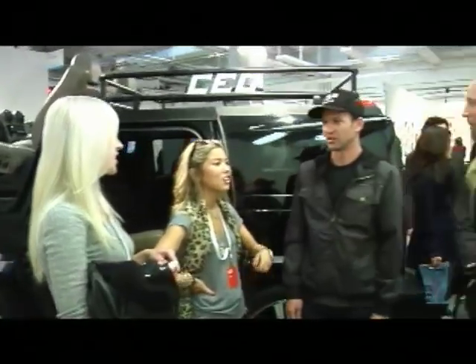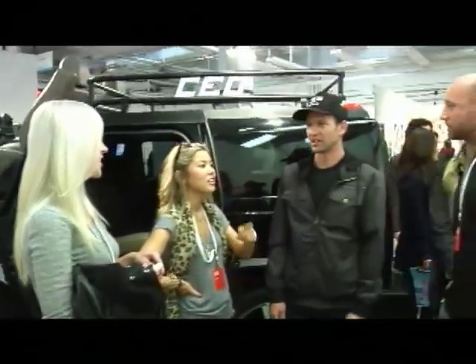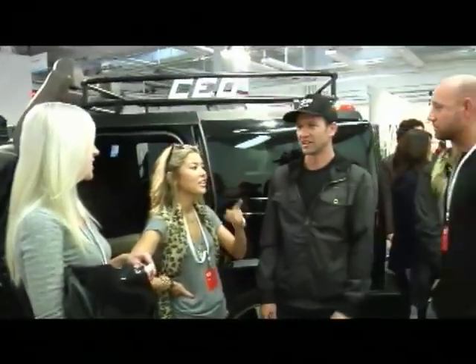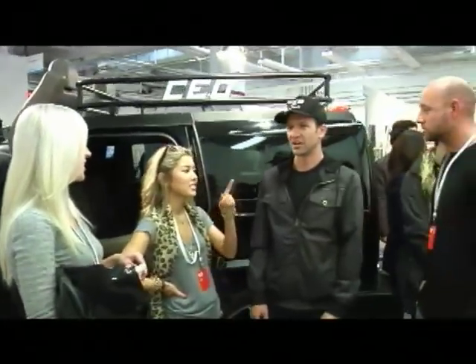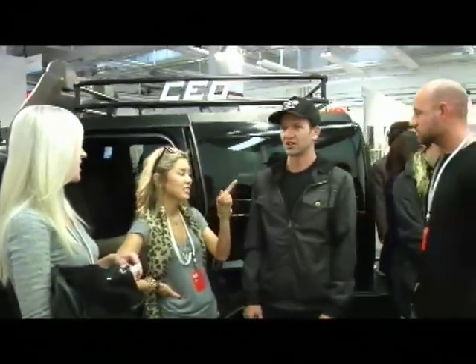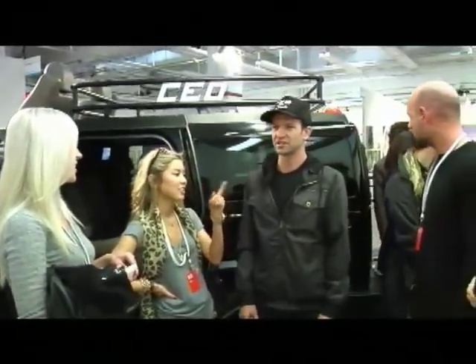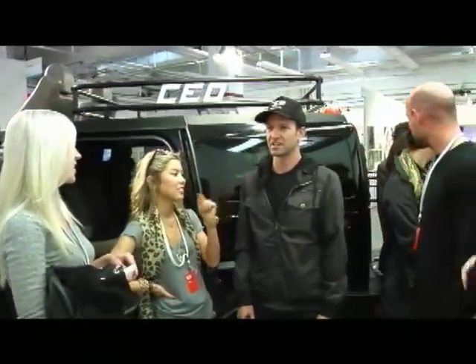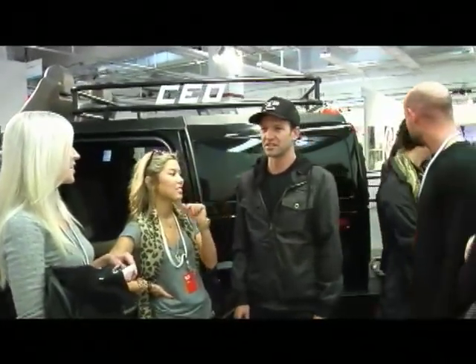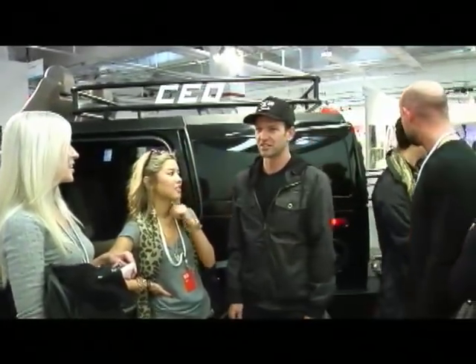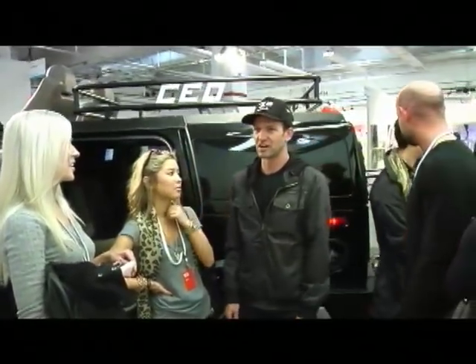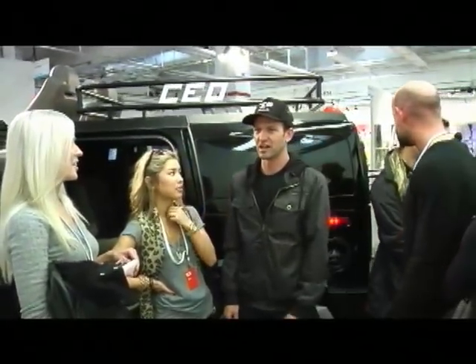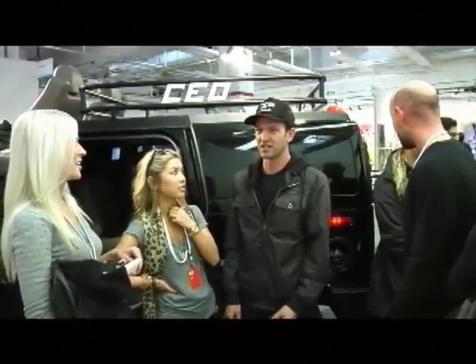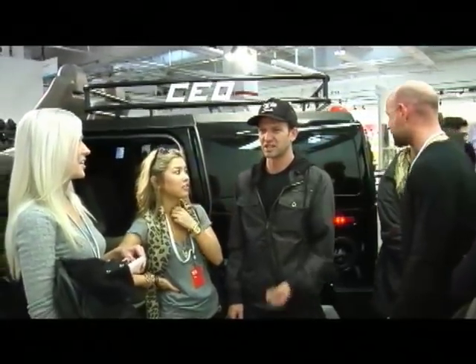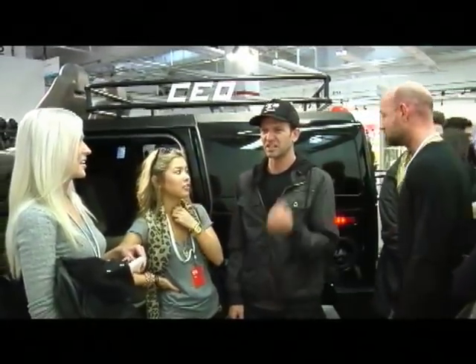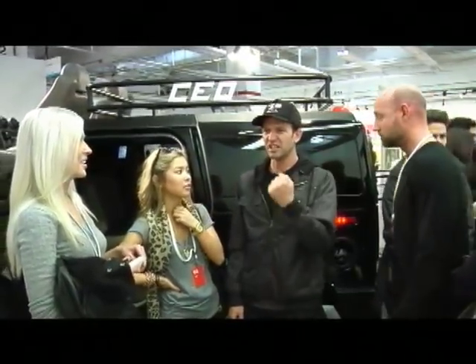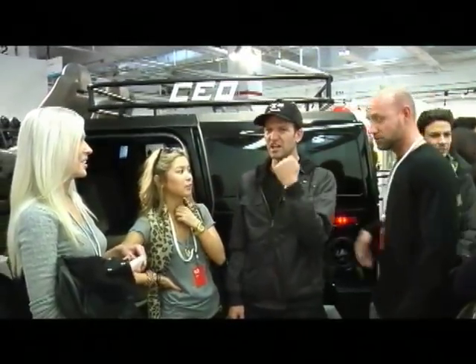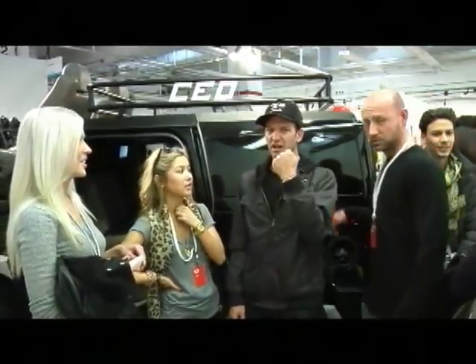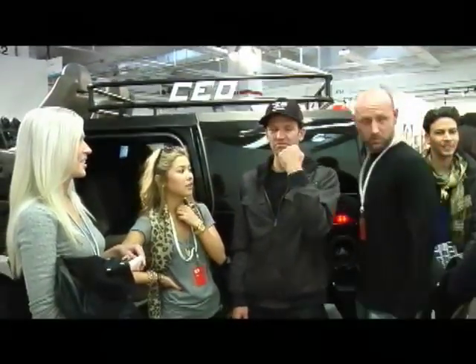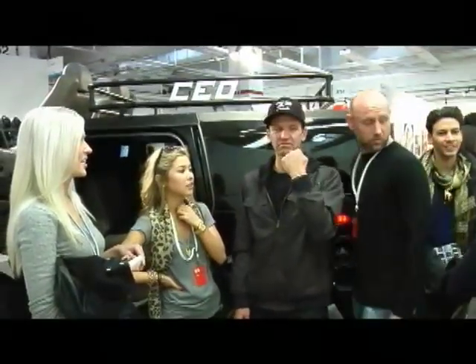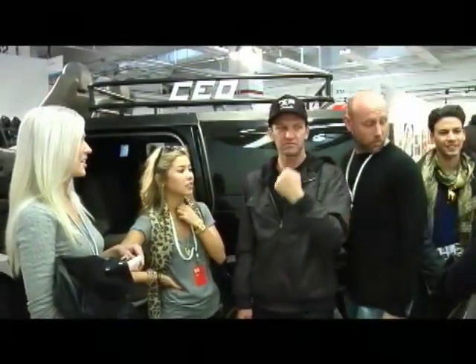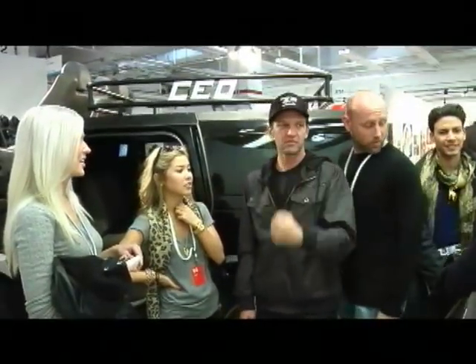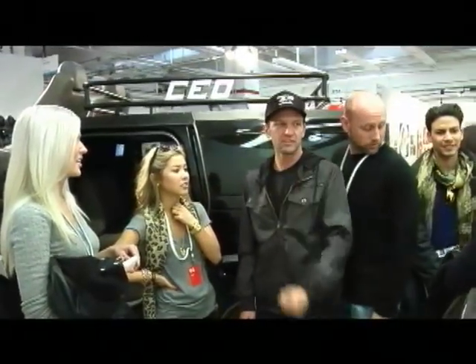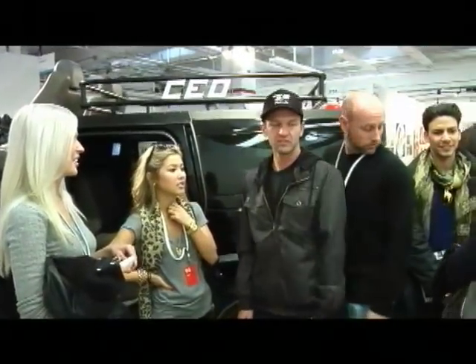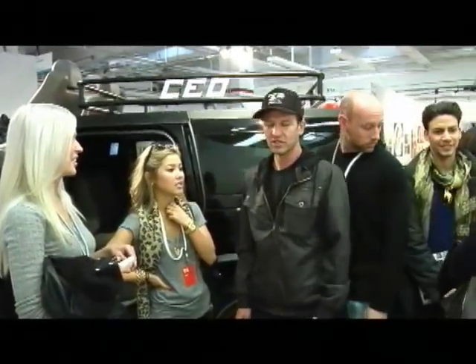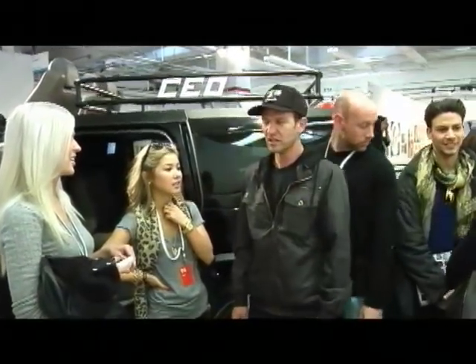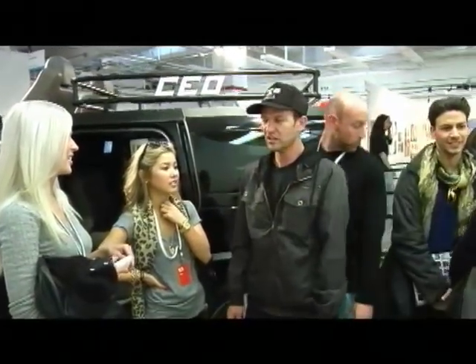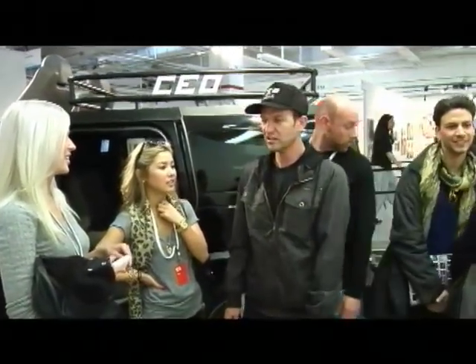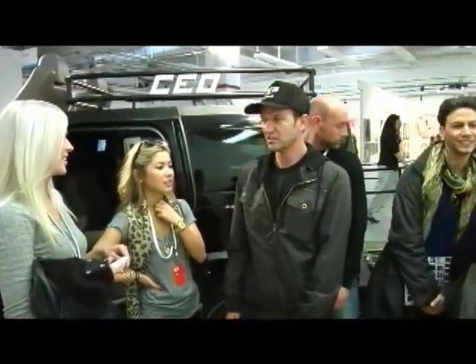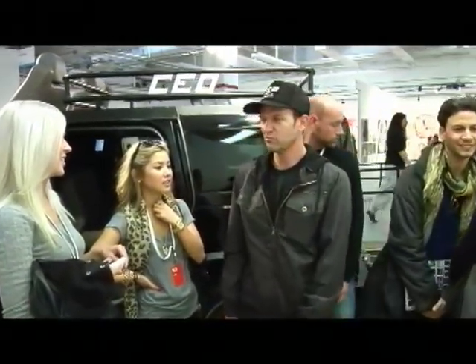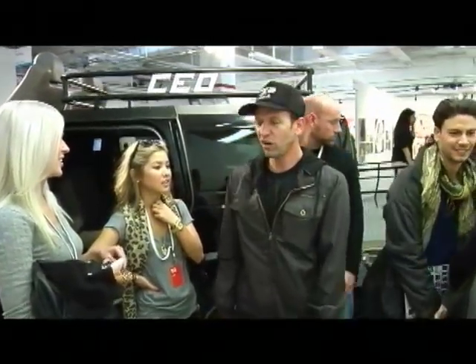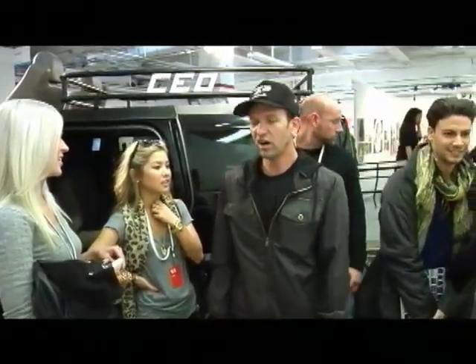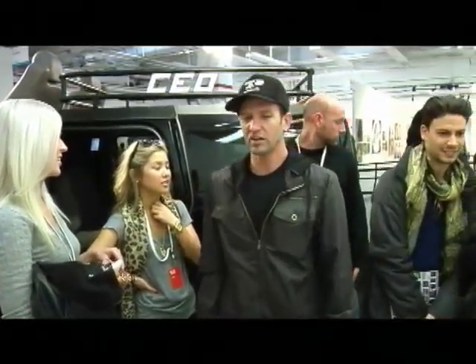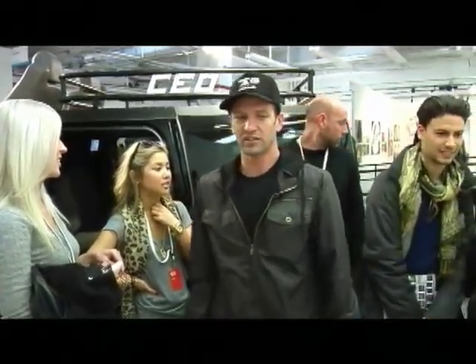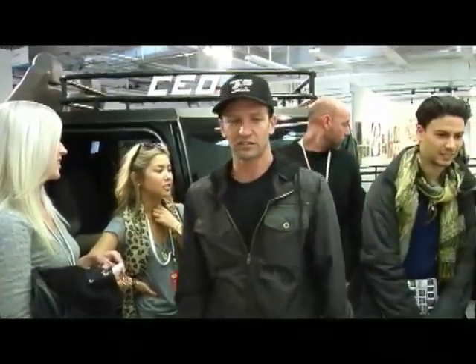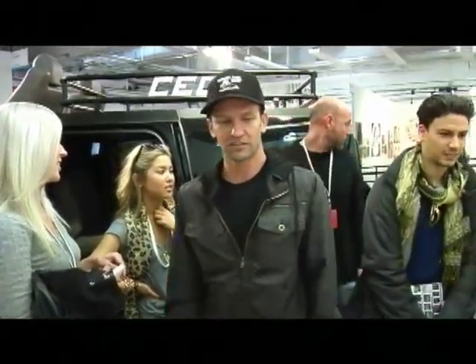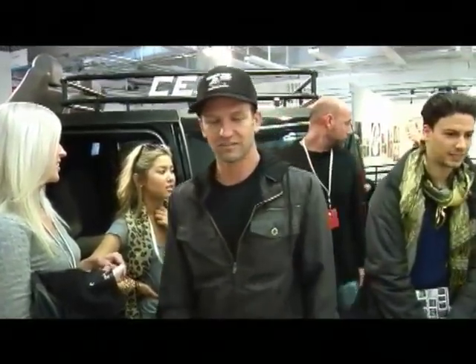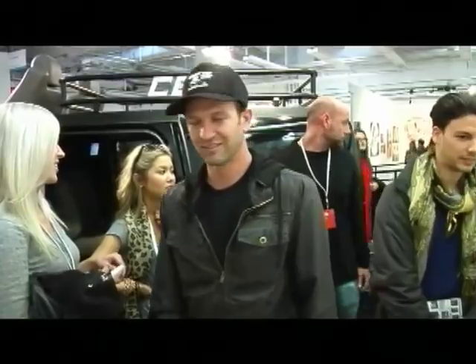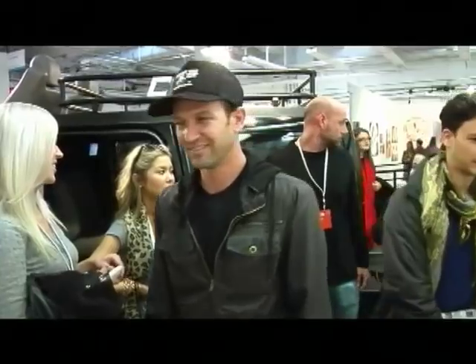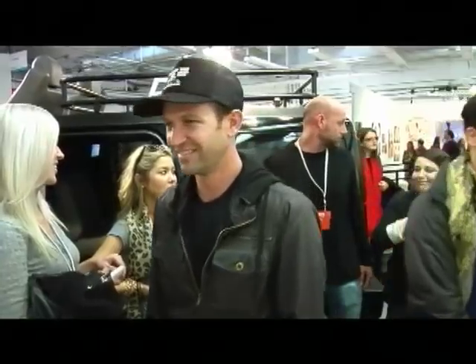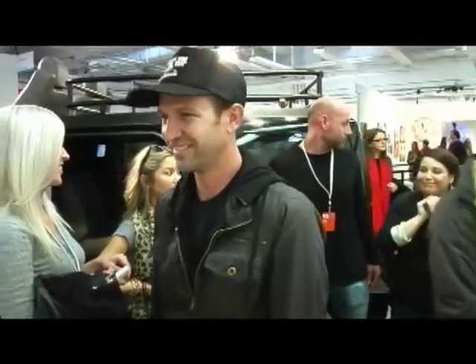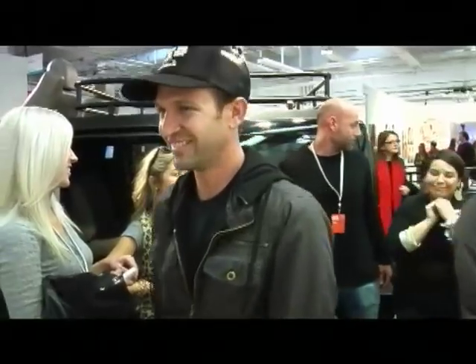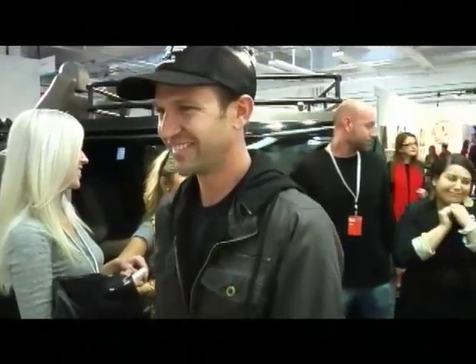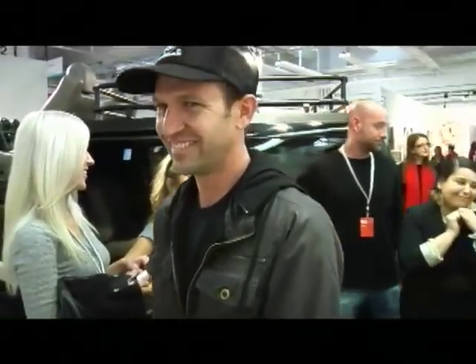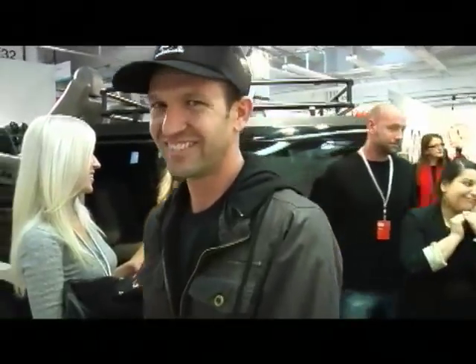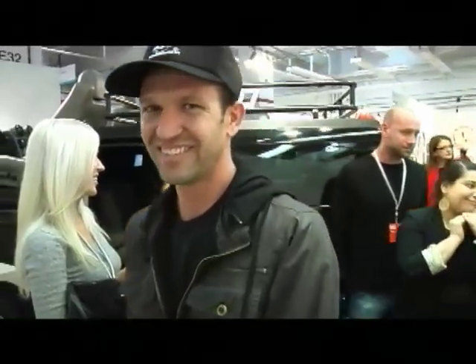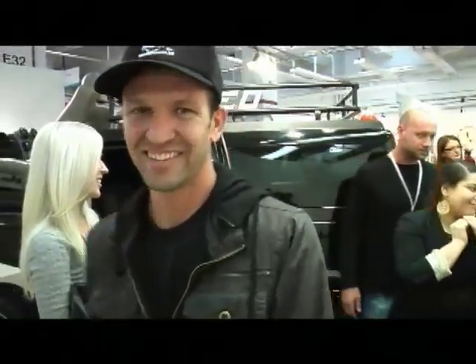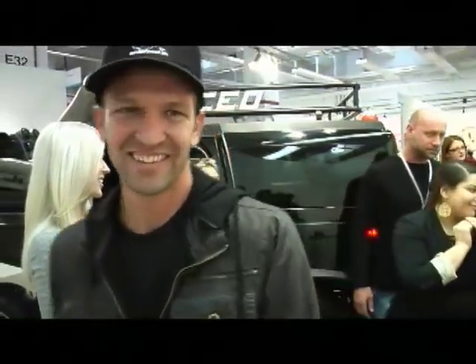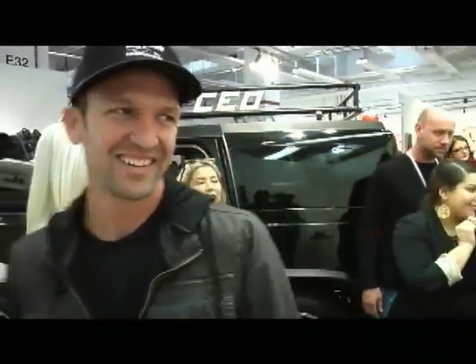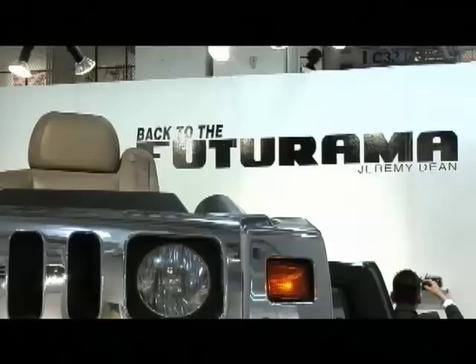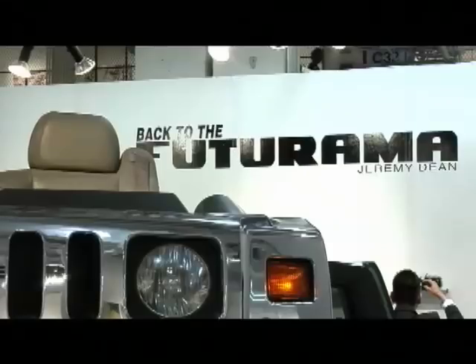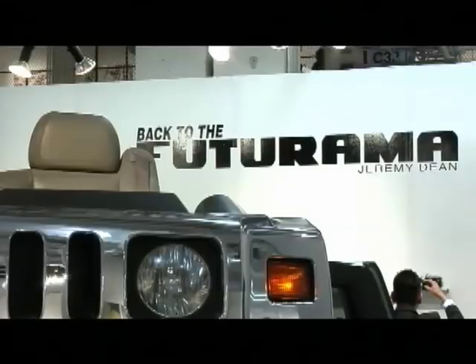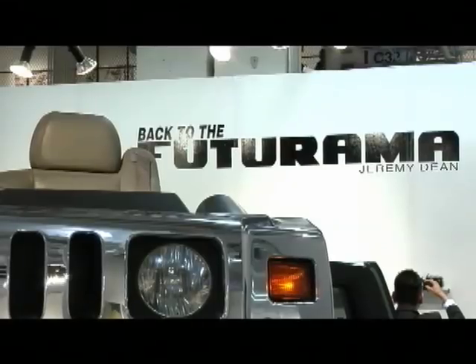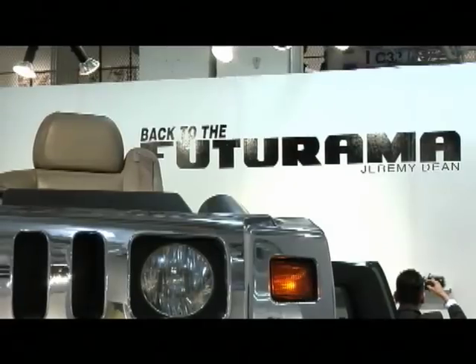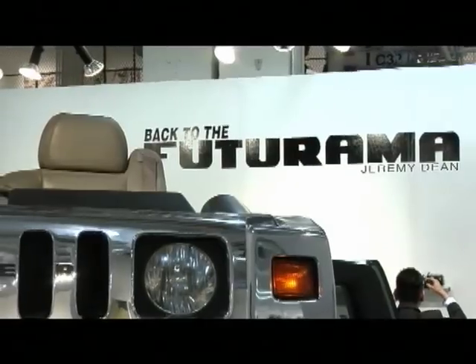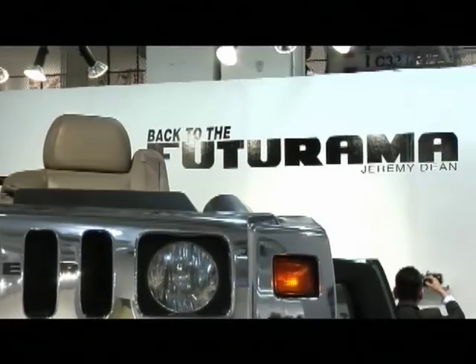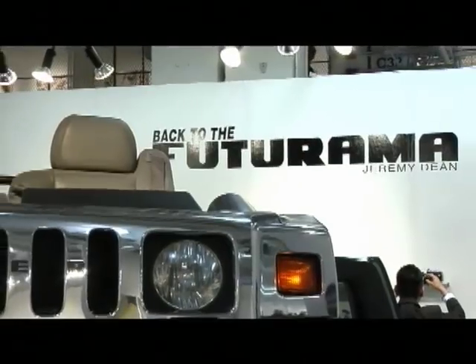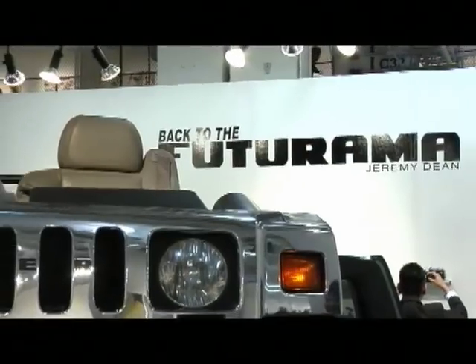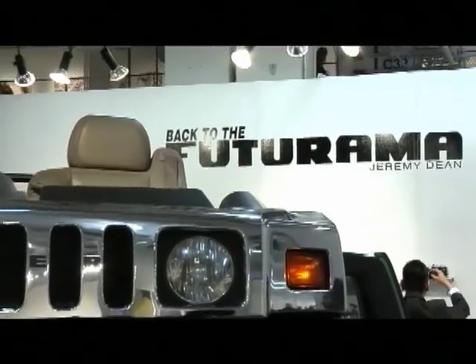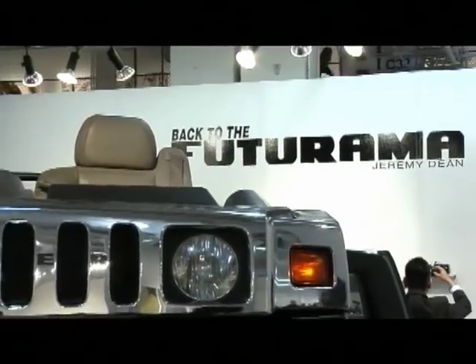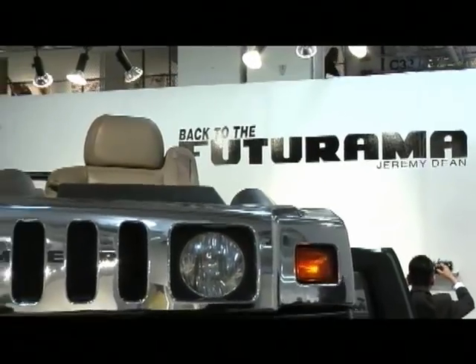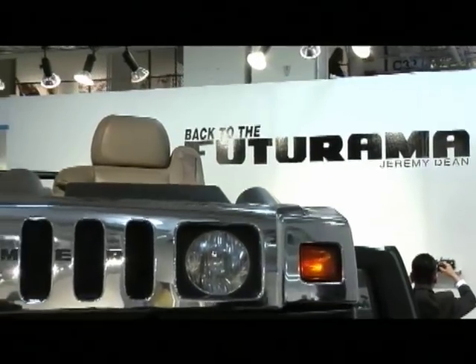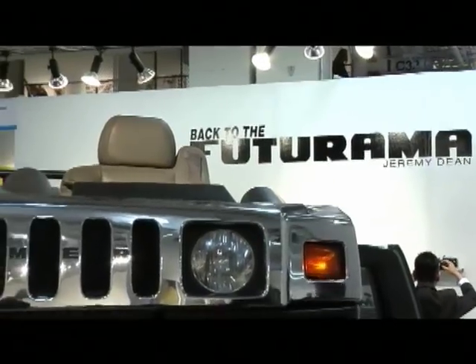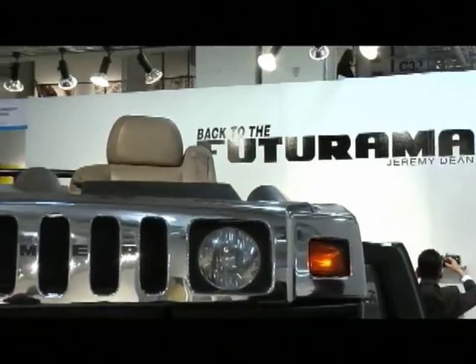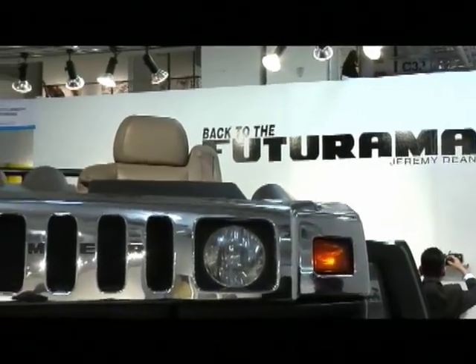Meet the man with all the answers: New York artist Jeremy Dean and the work he has named Back to the Futurama.